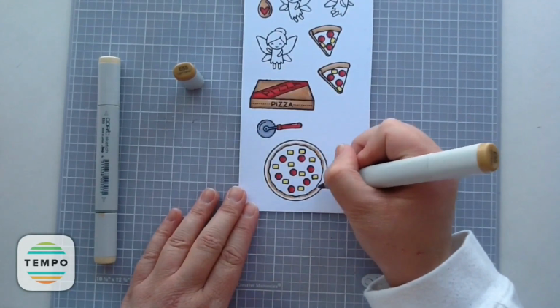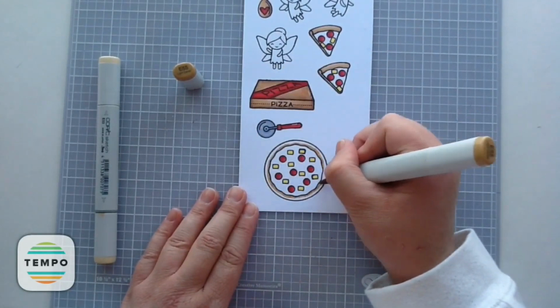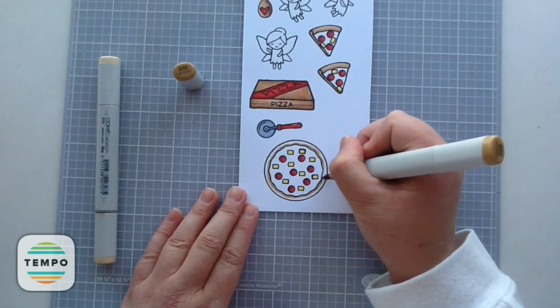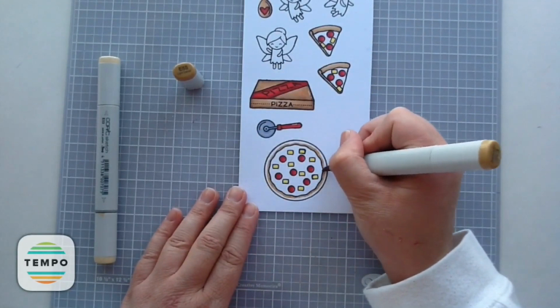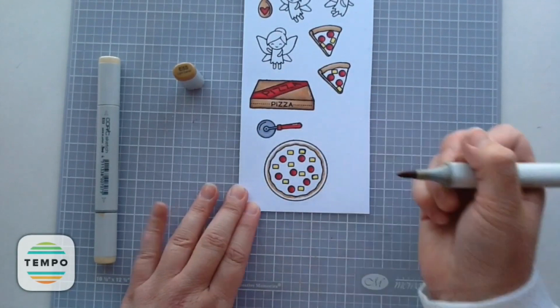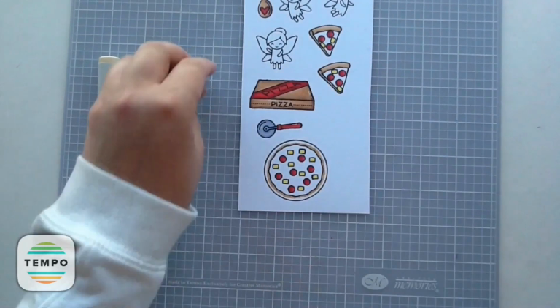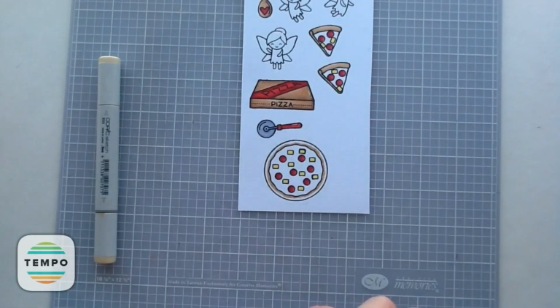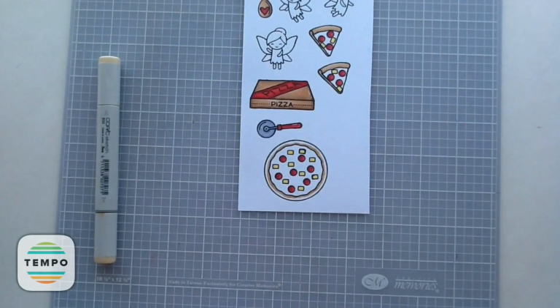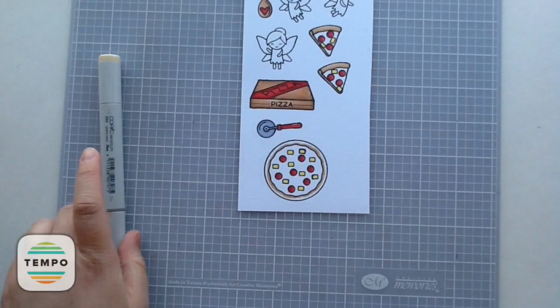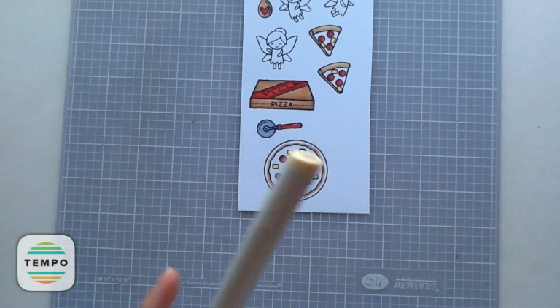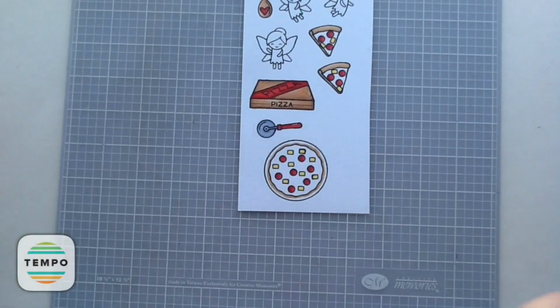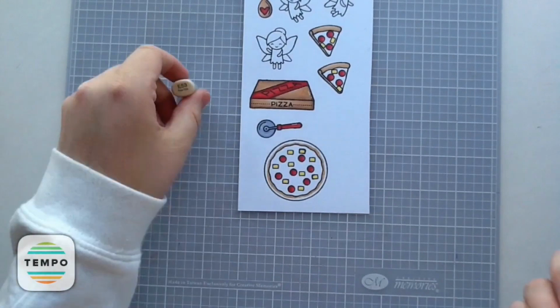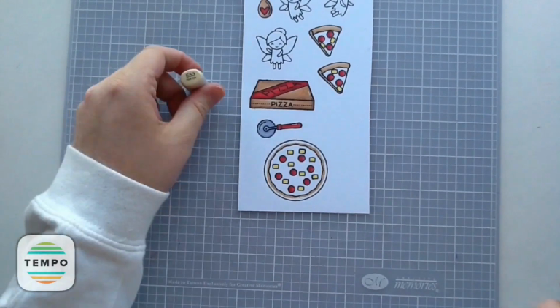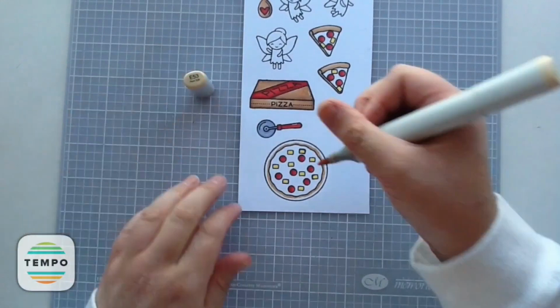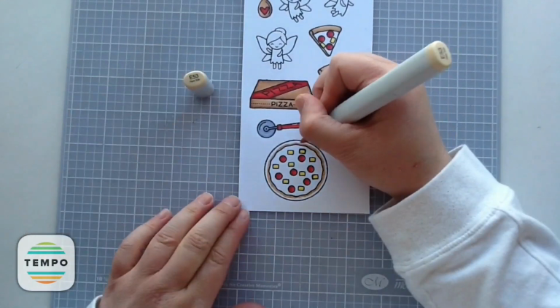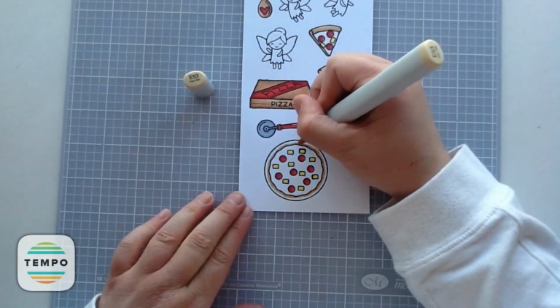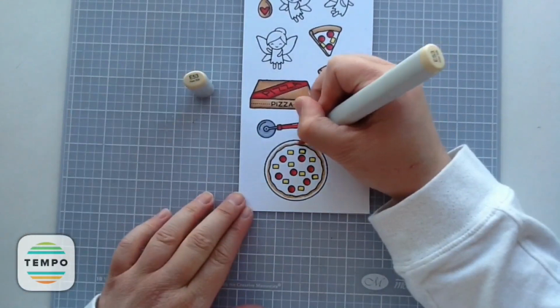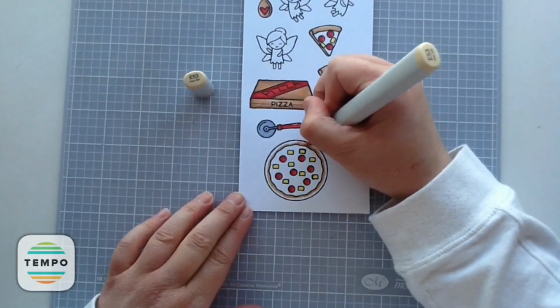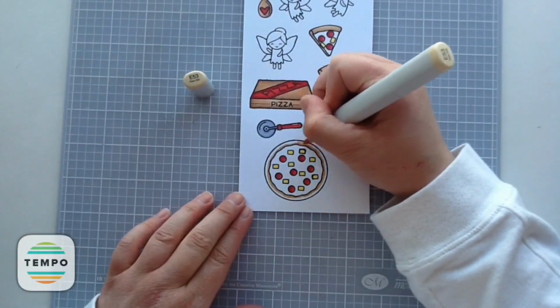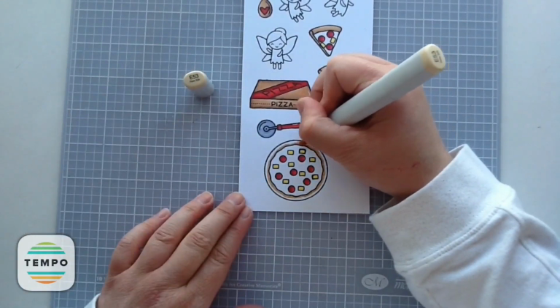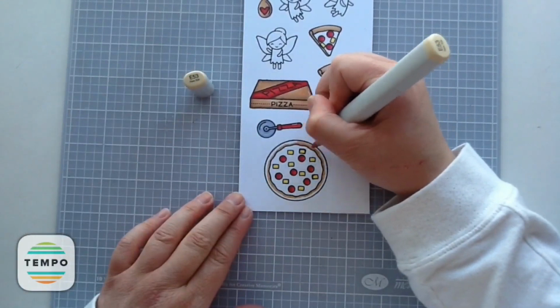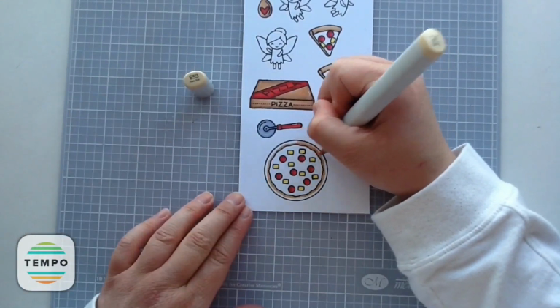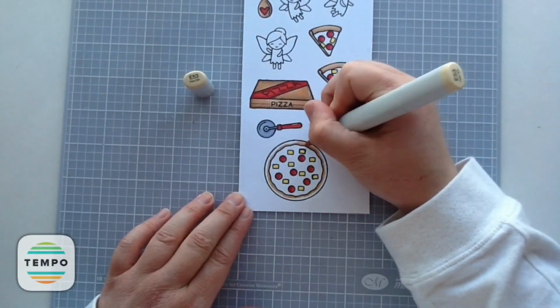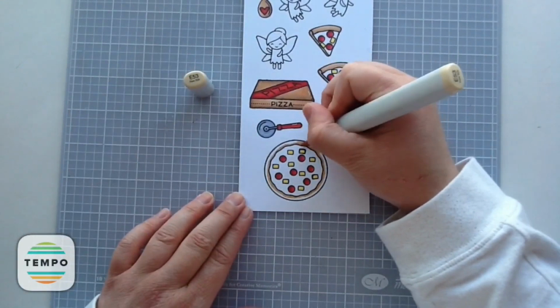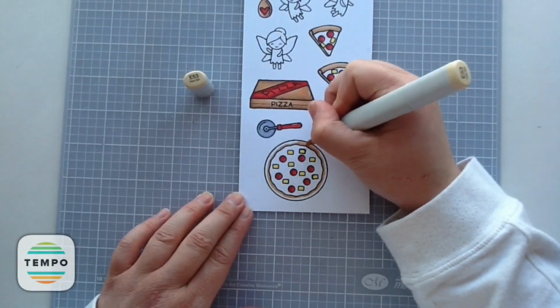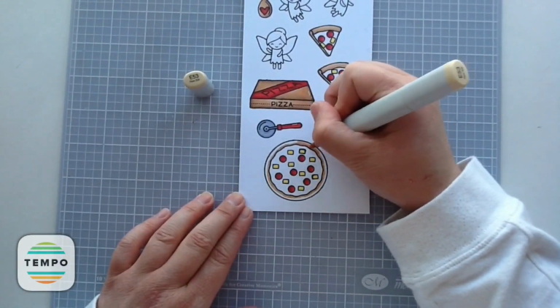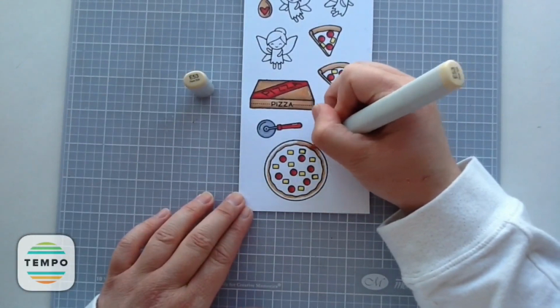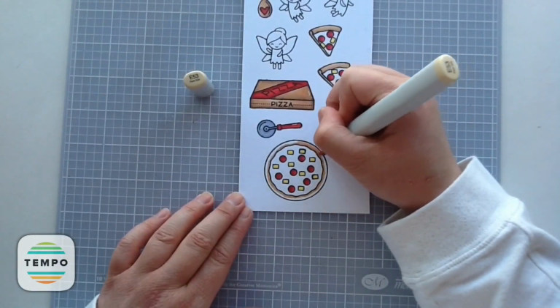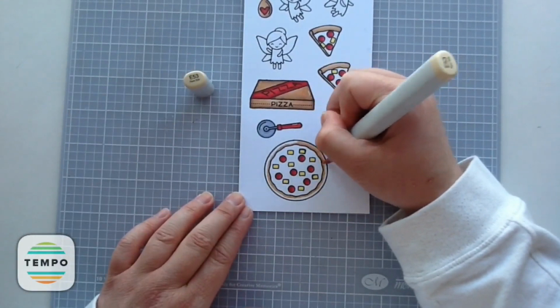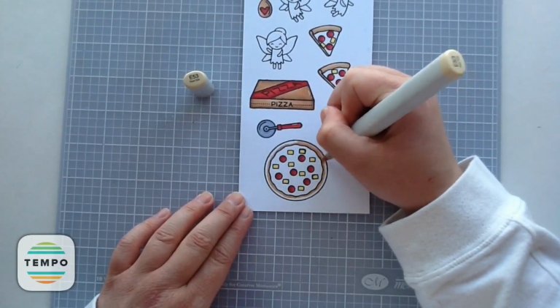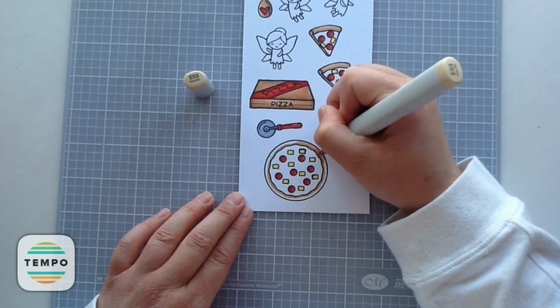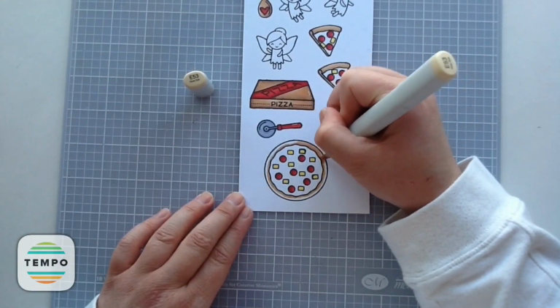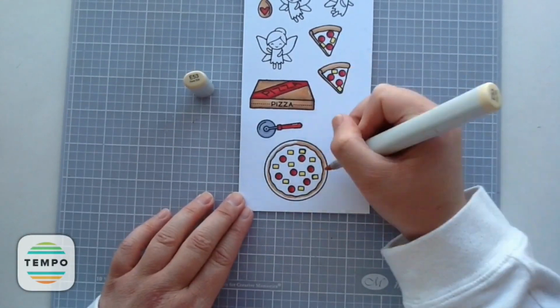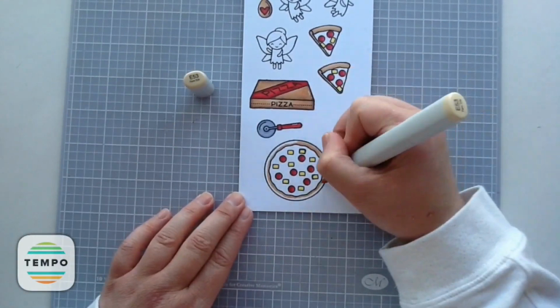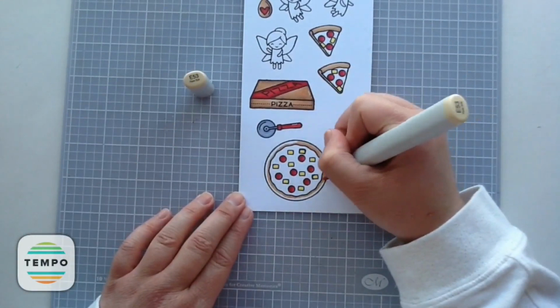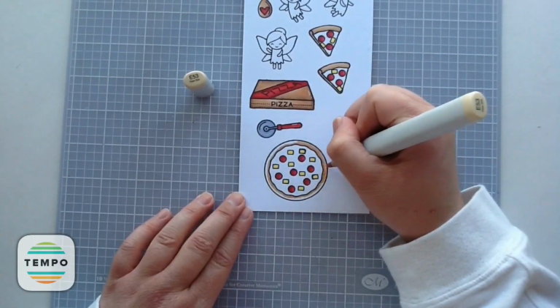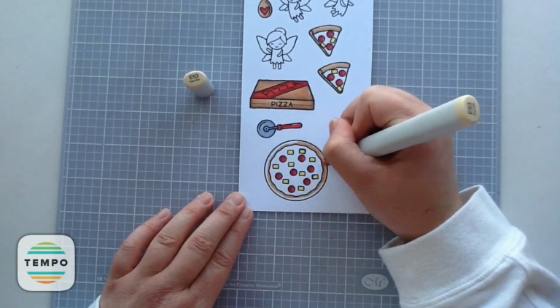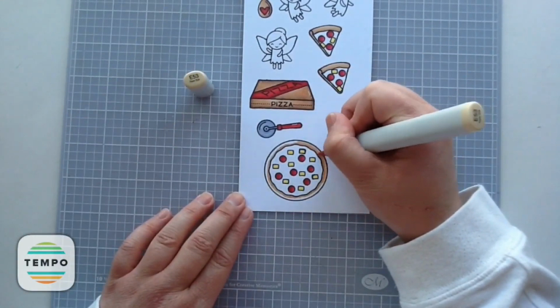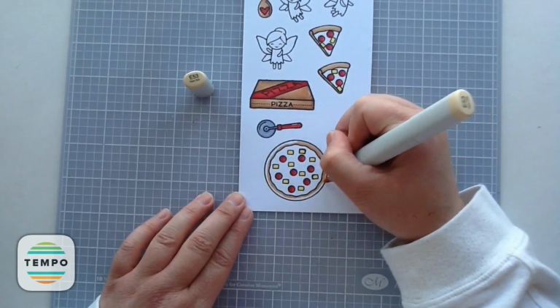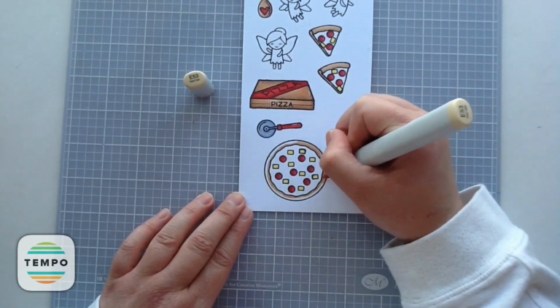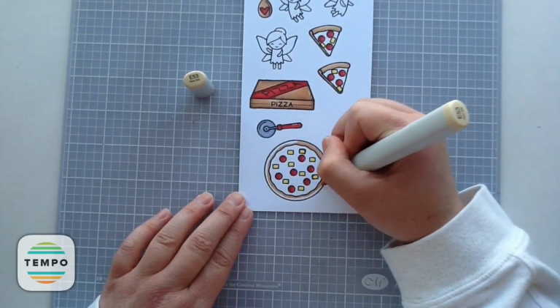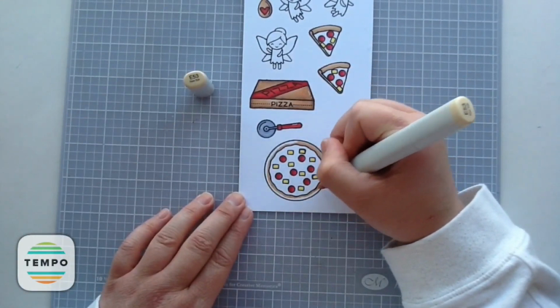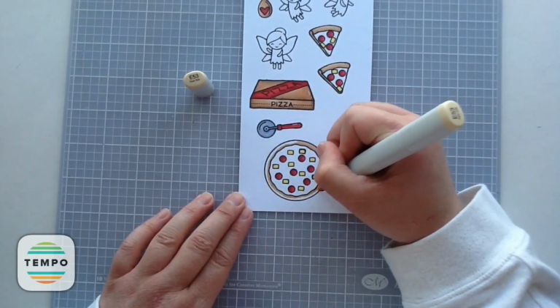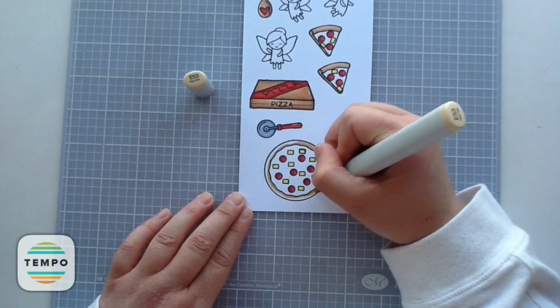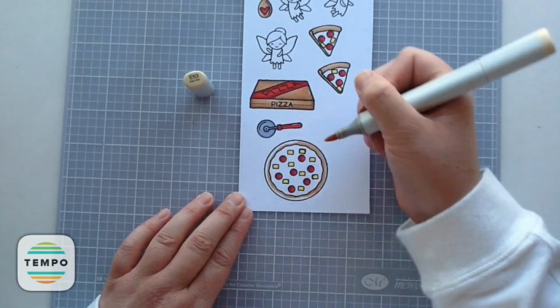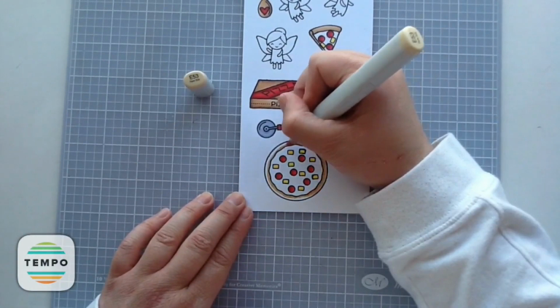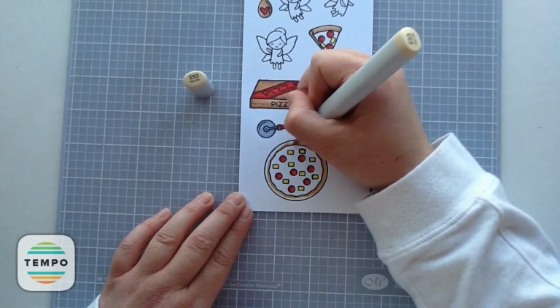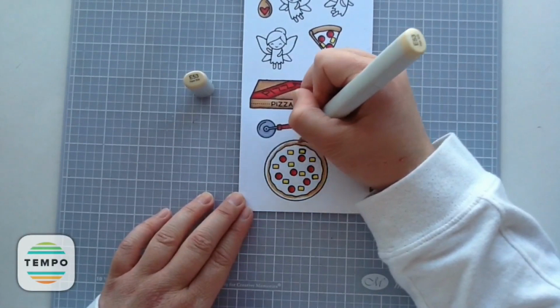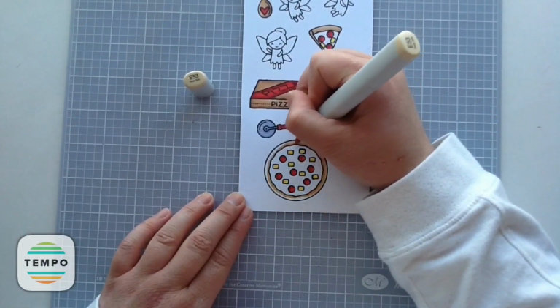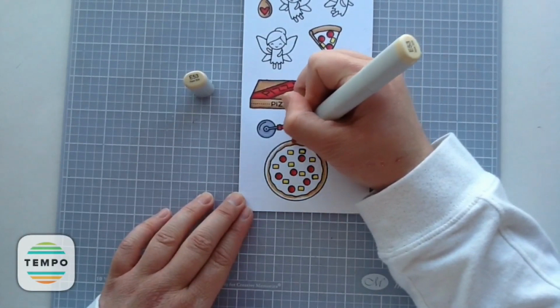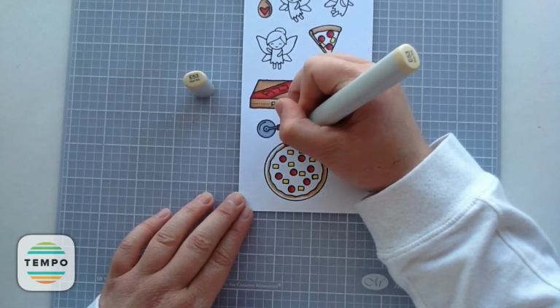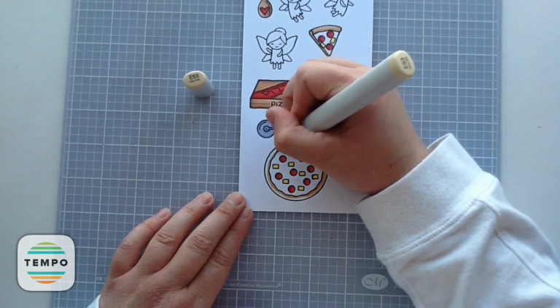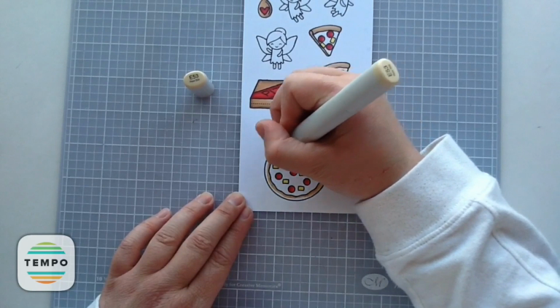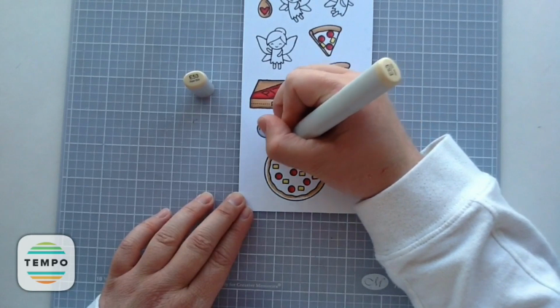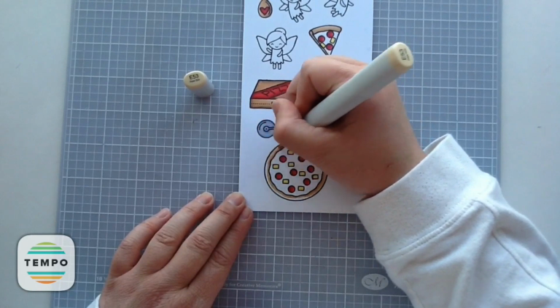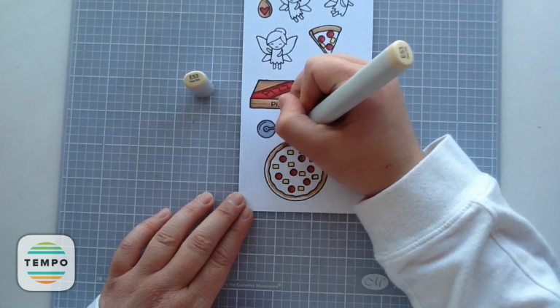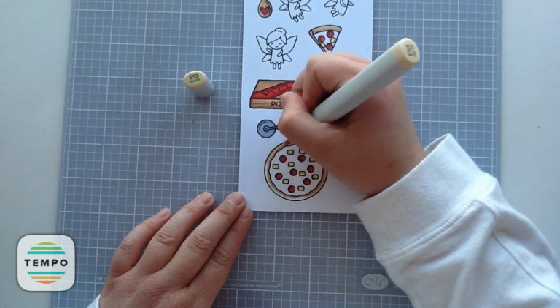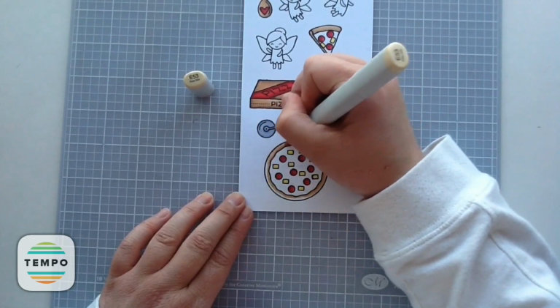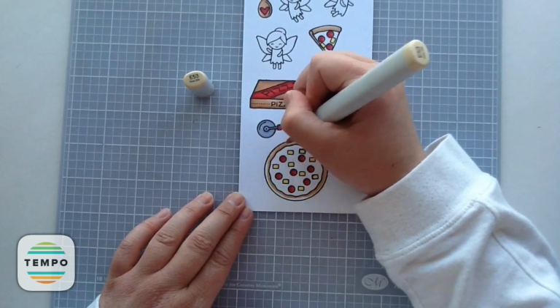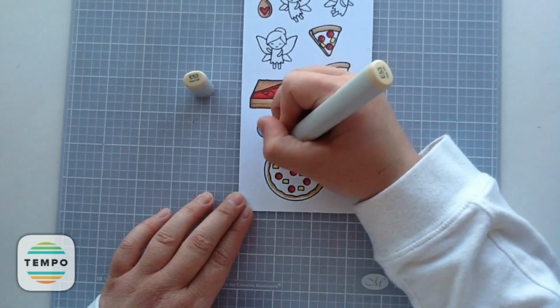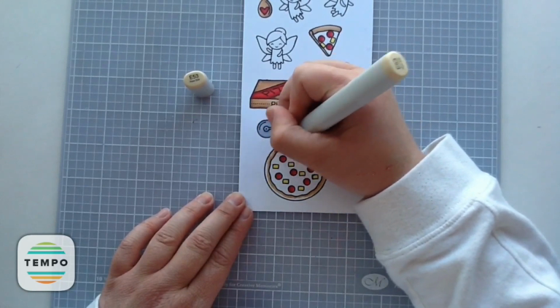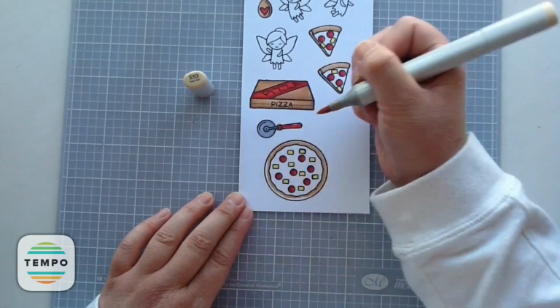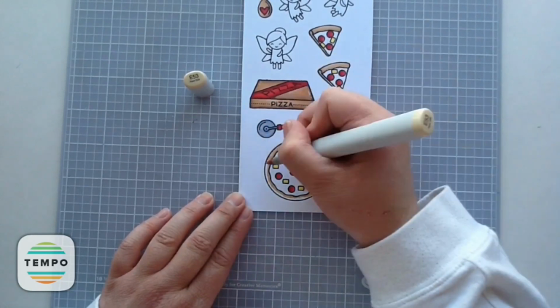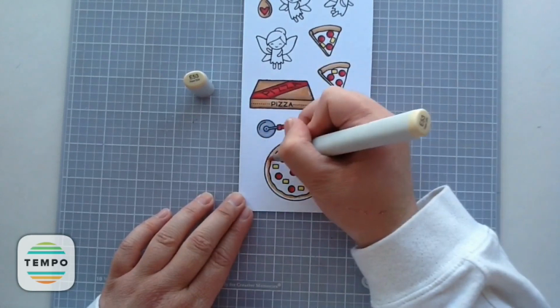Seeing all this pizza is totally making me hungry — I'm going to have to talk my husband into getting pizza this week for dinner one night.